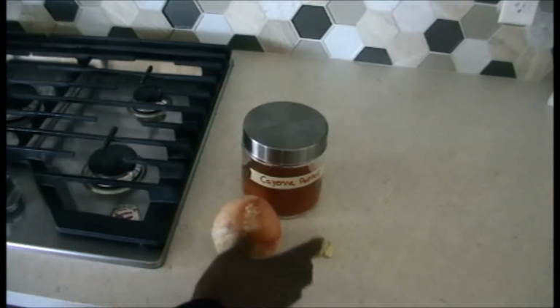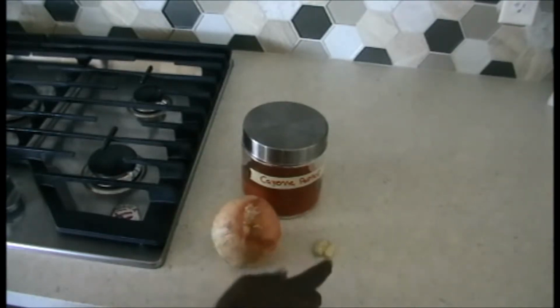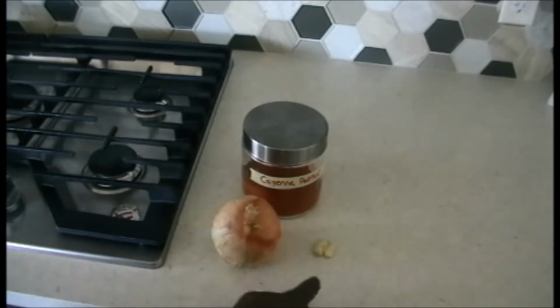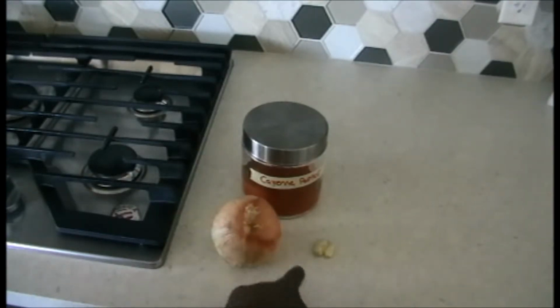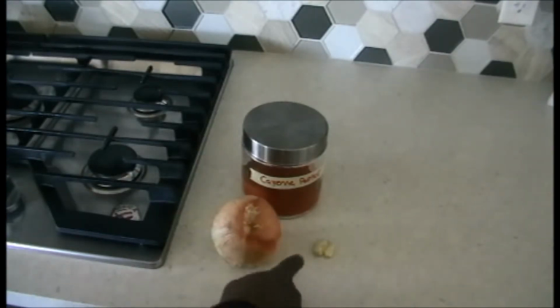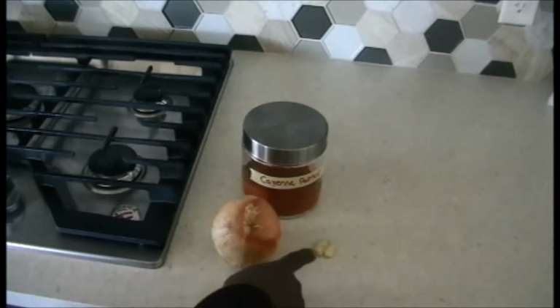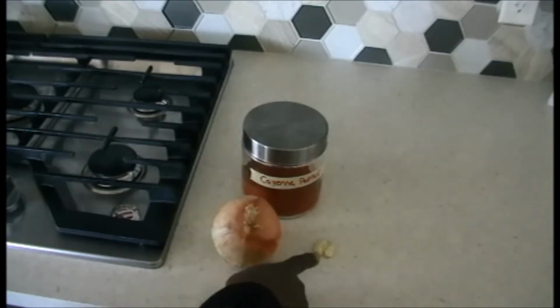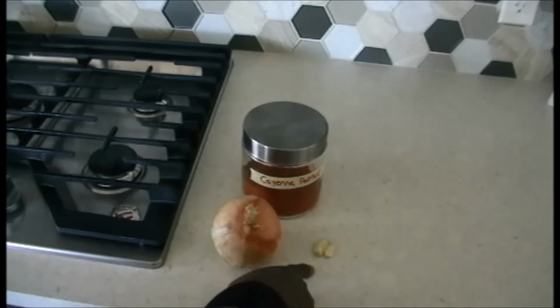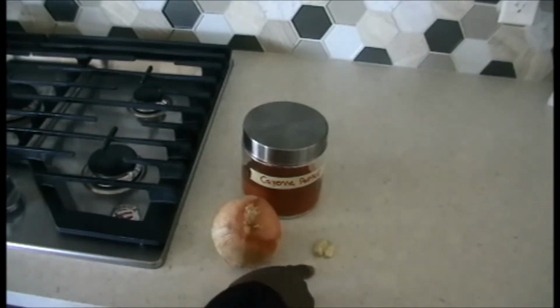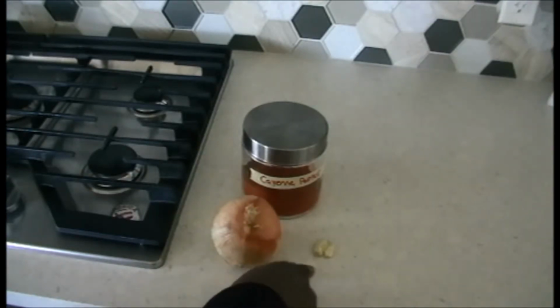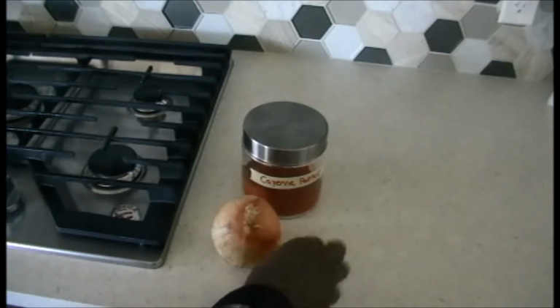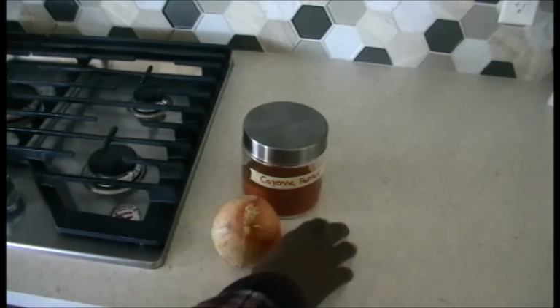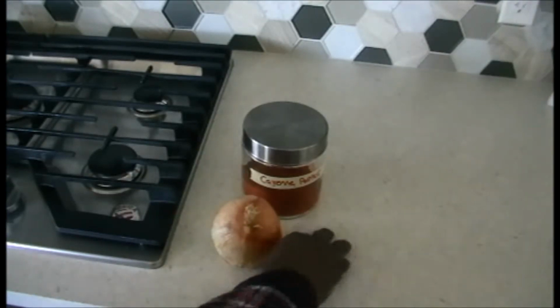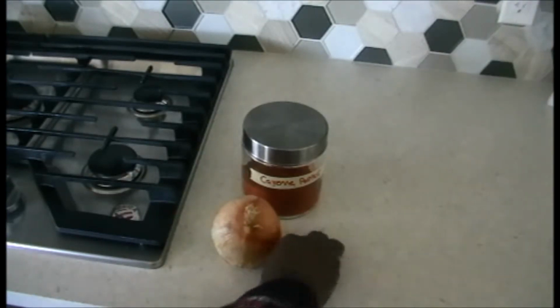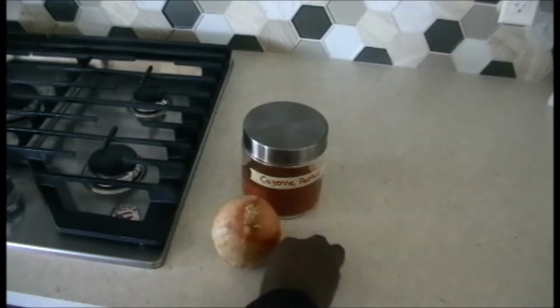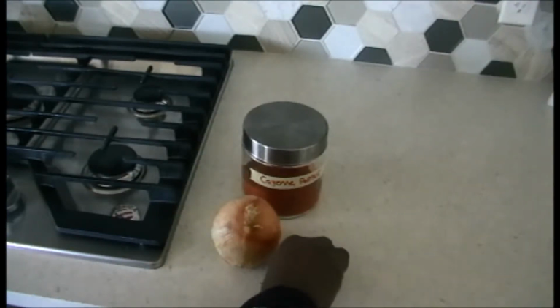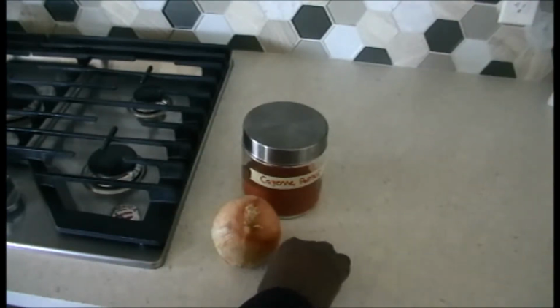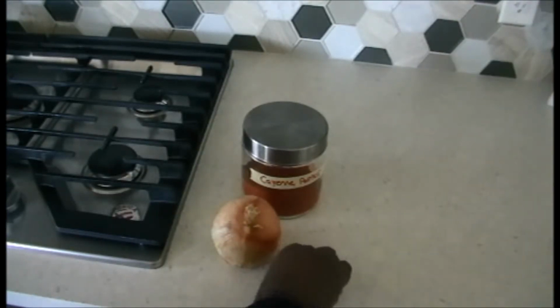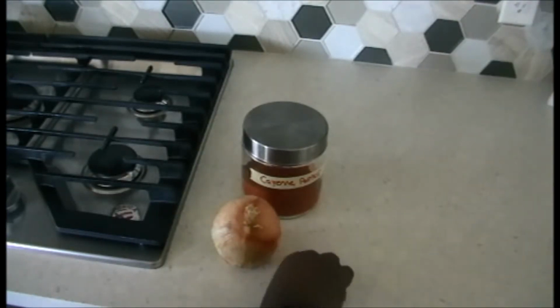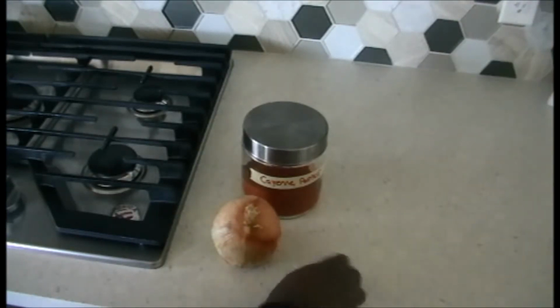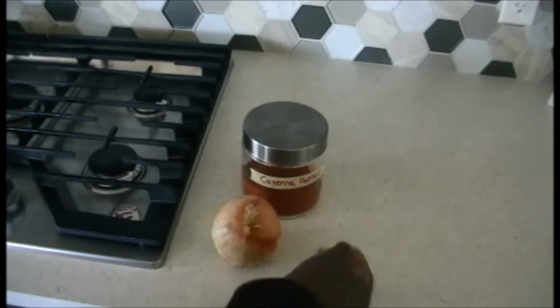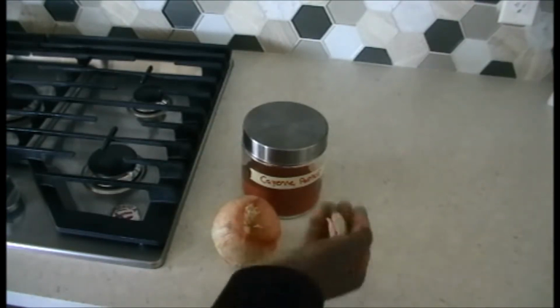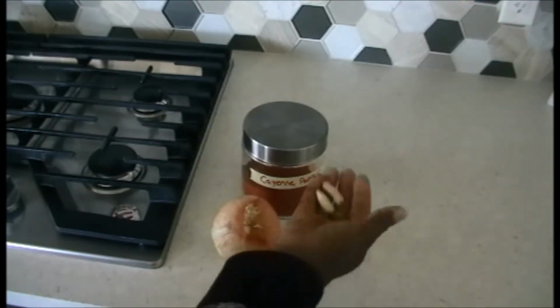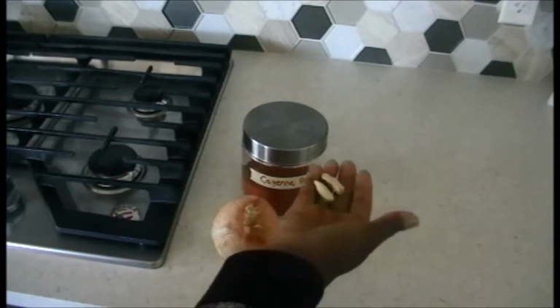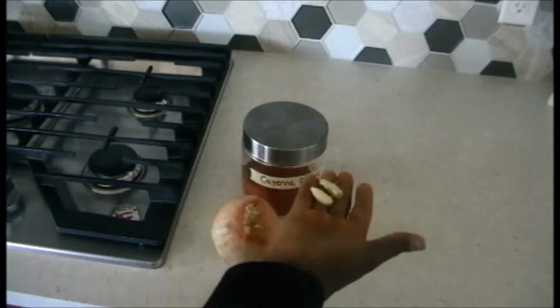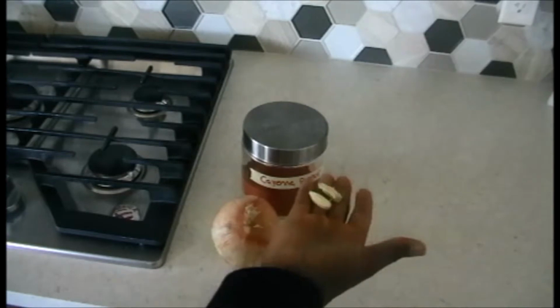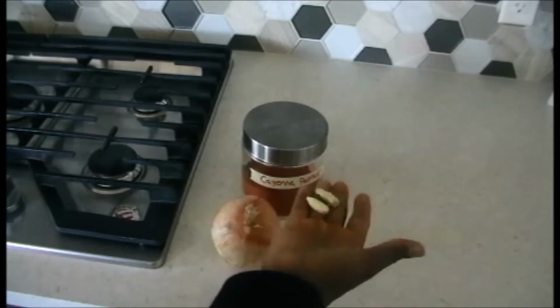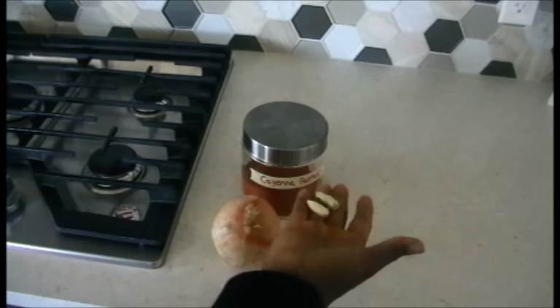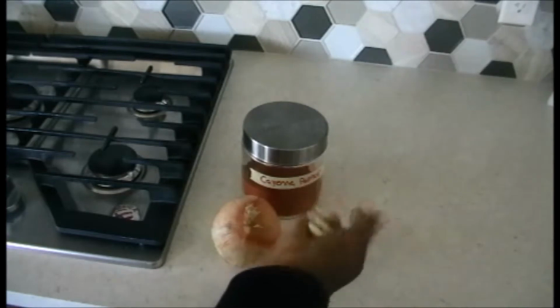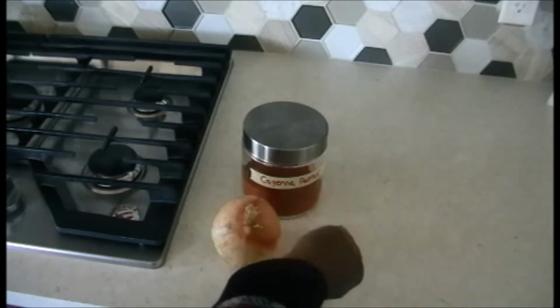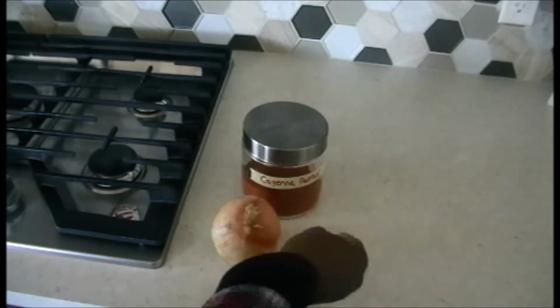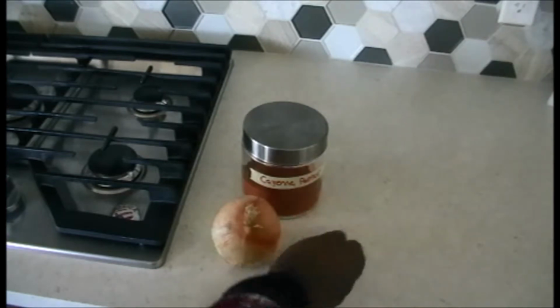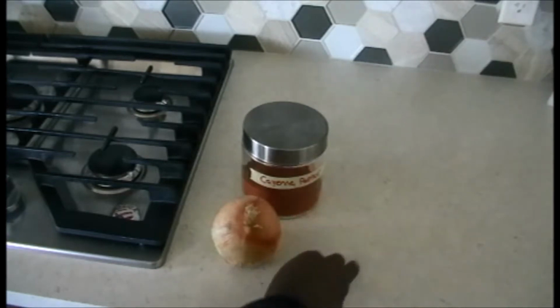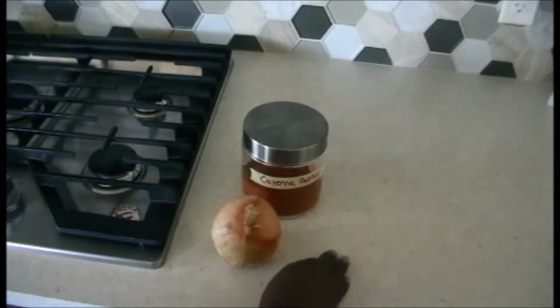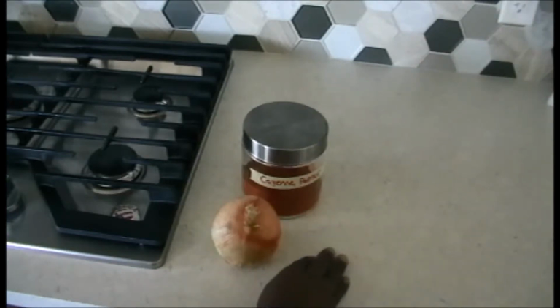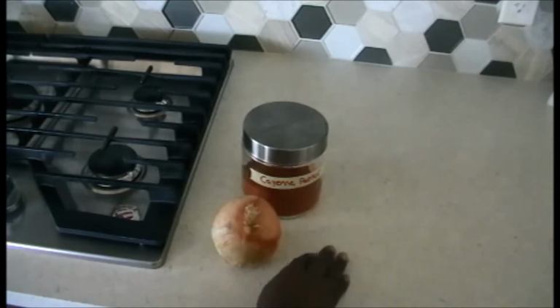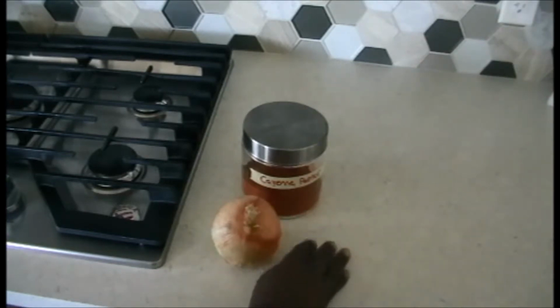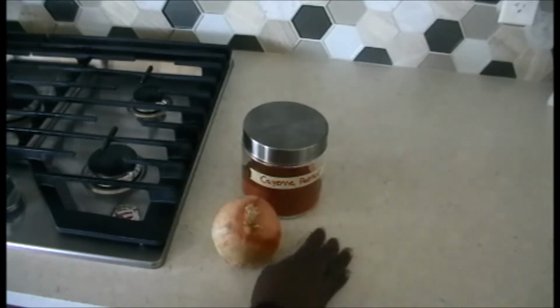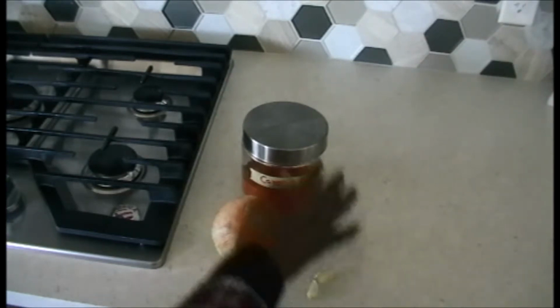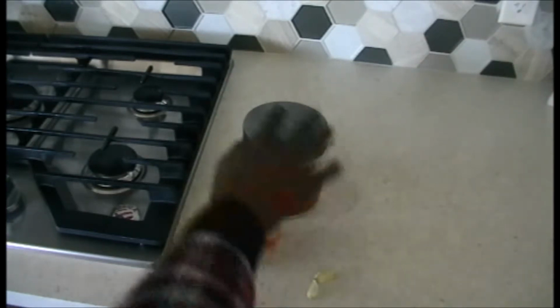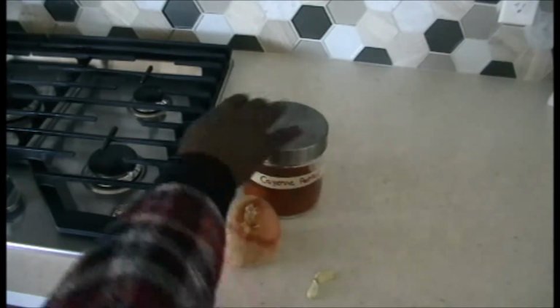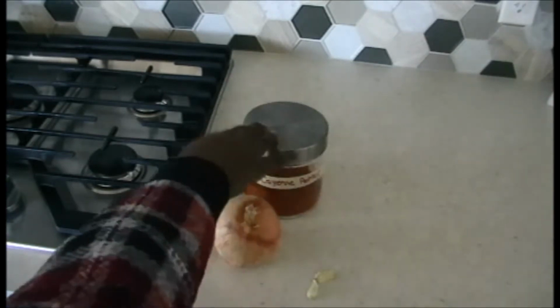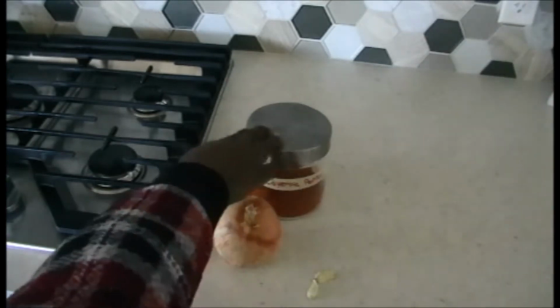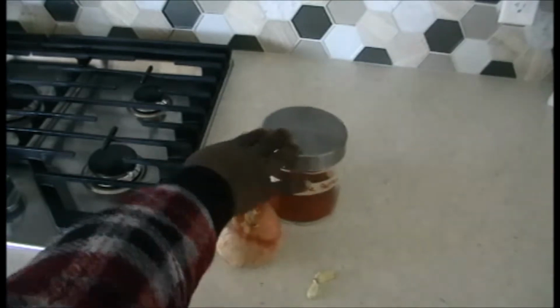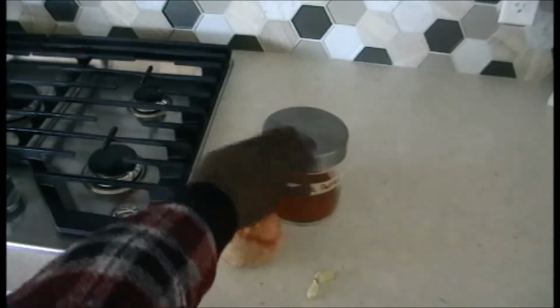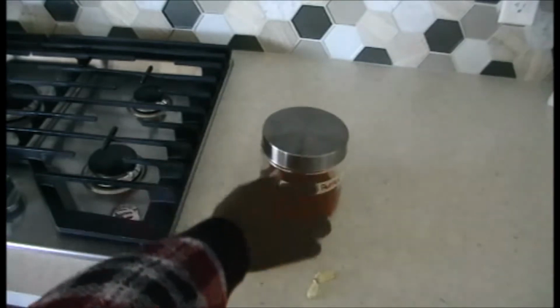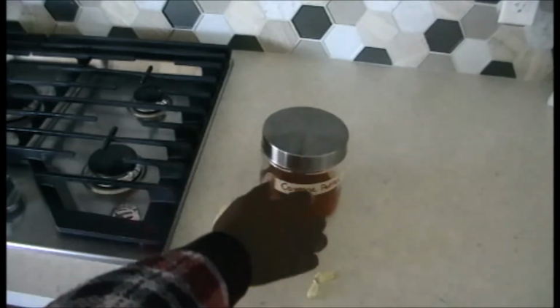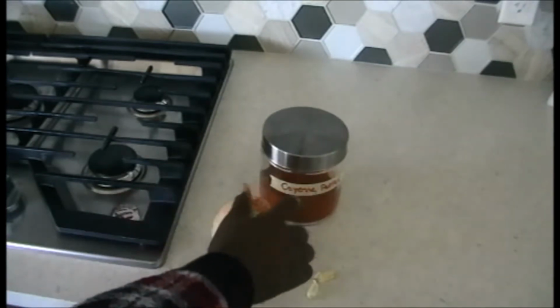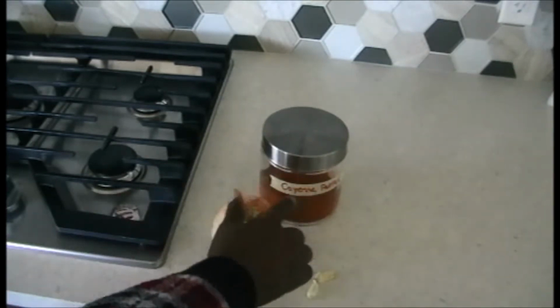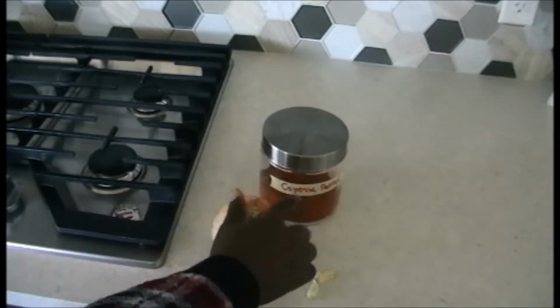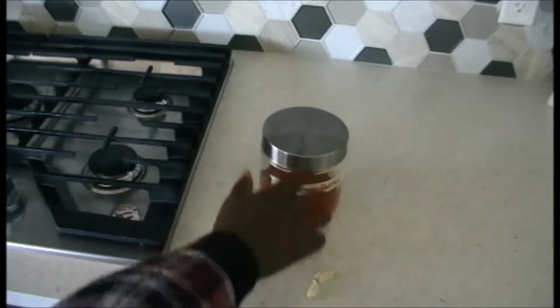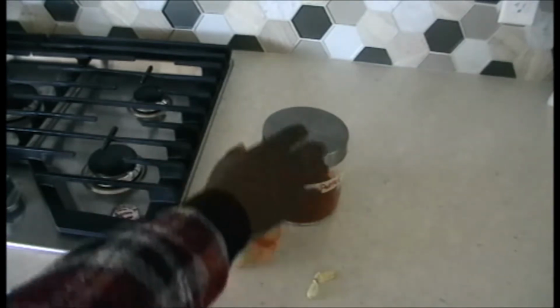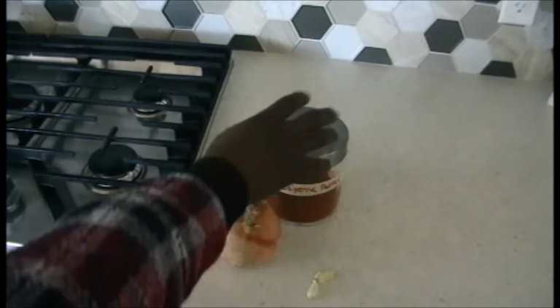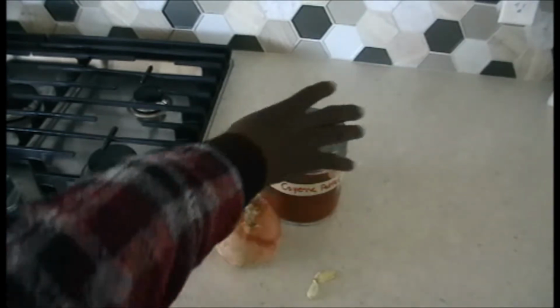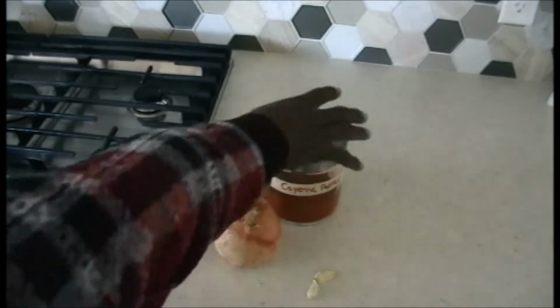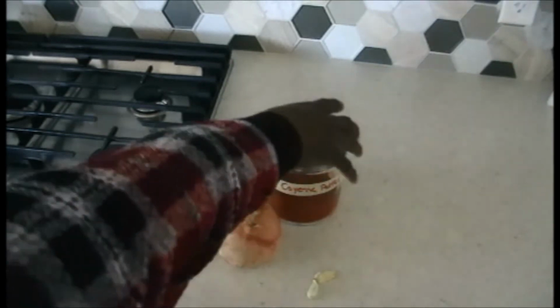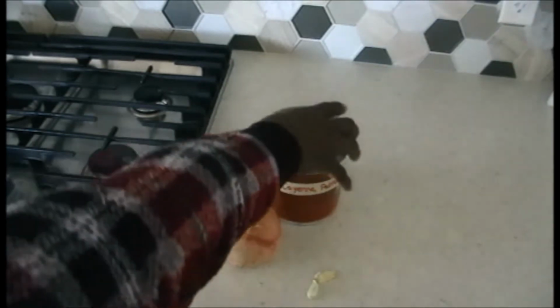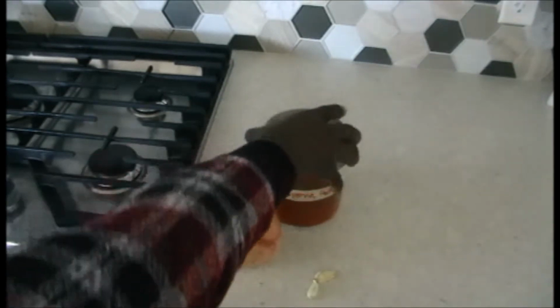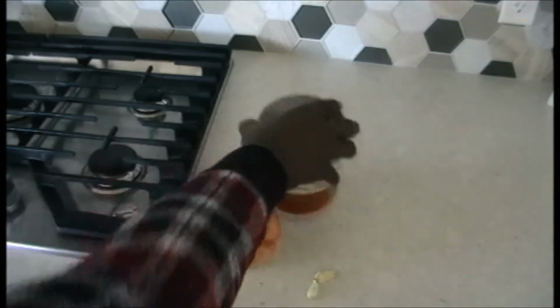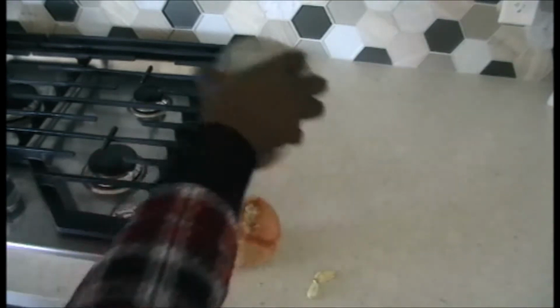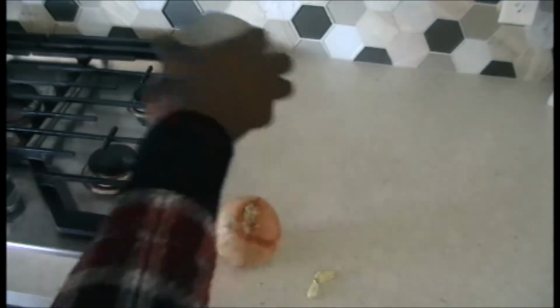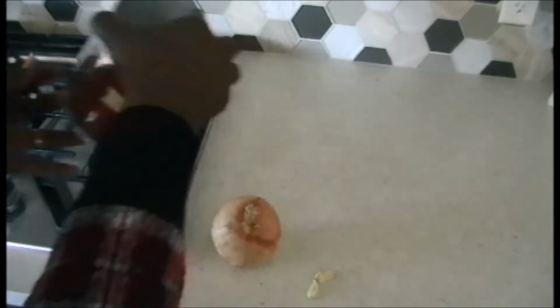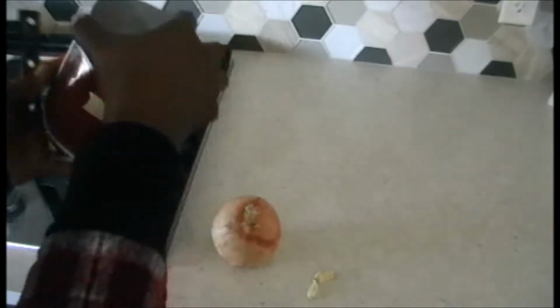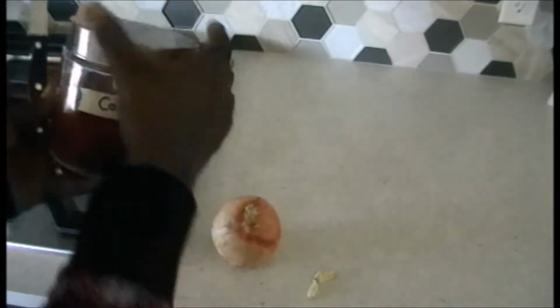Hello everyone and welcome to my channel. This is my onion rinse video, and for this video you're gonna need a few ingredients.